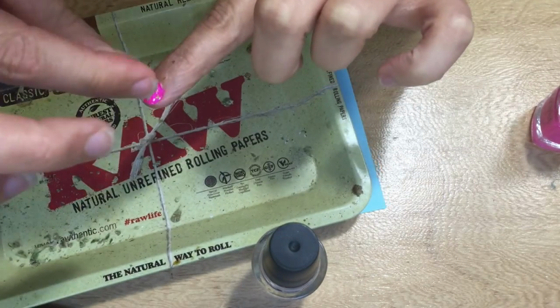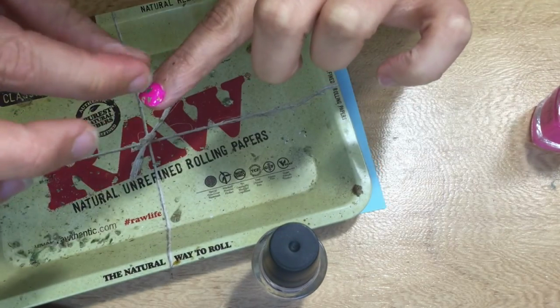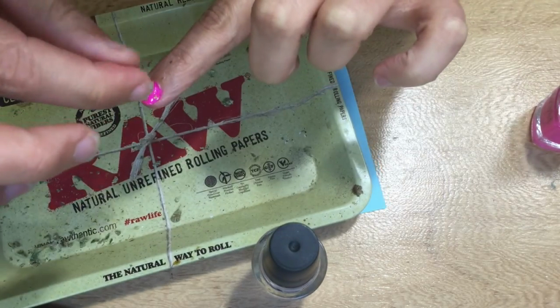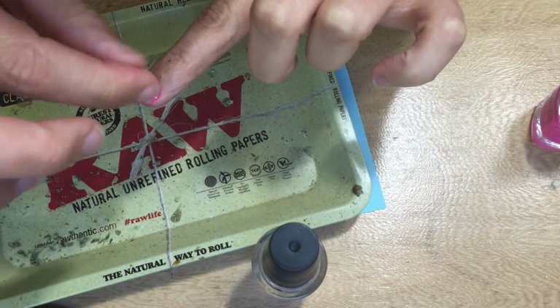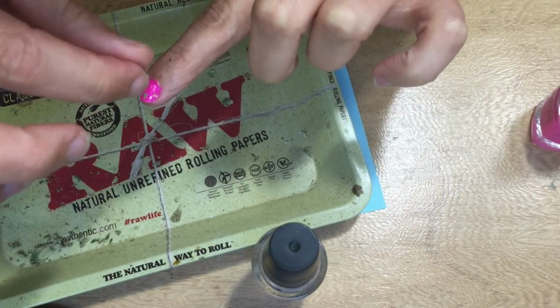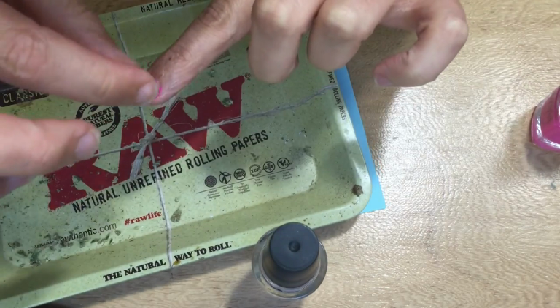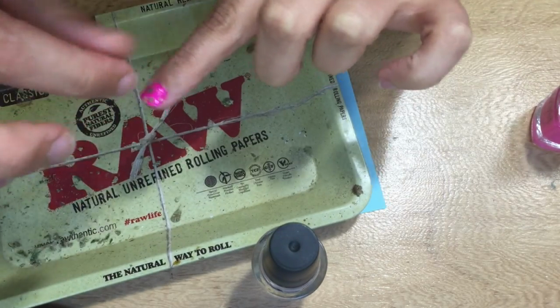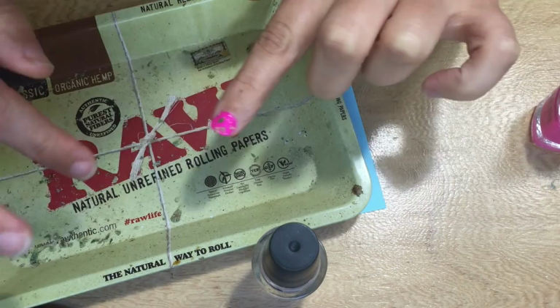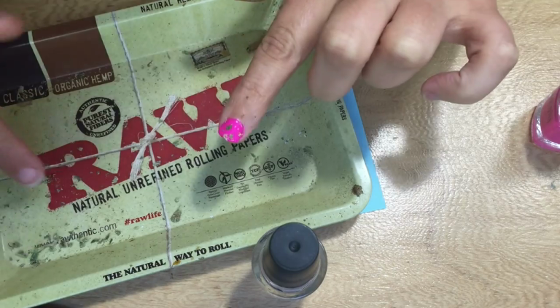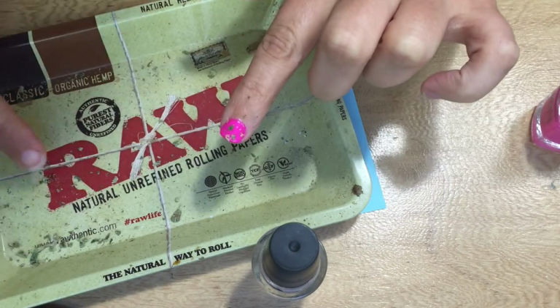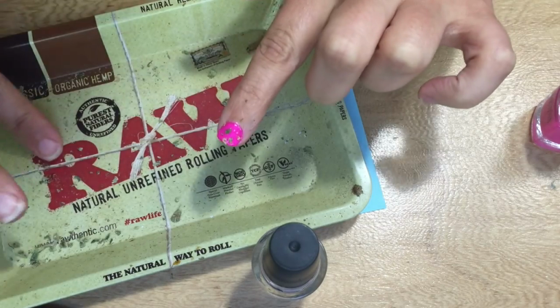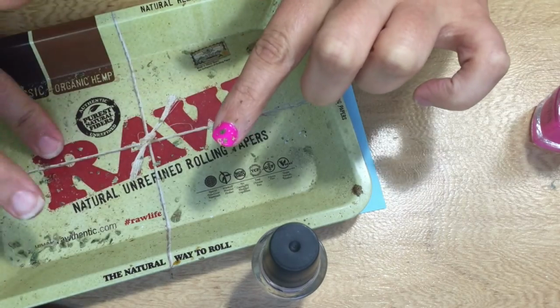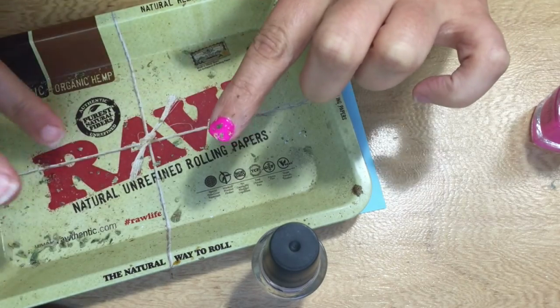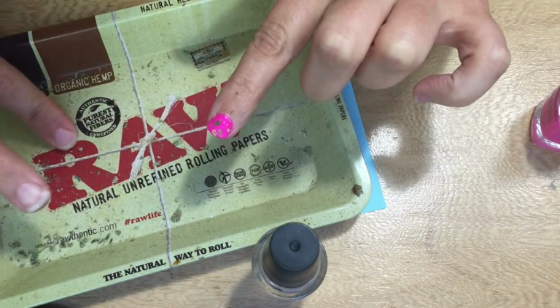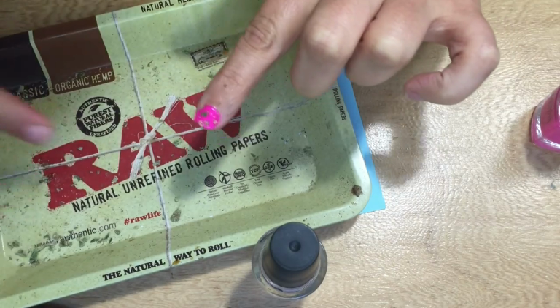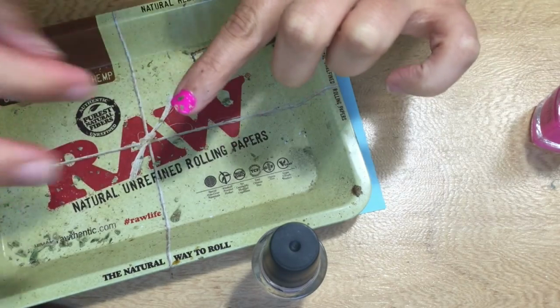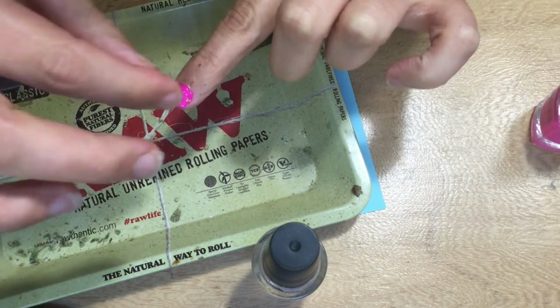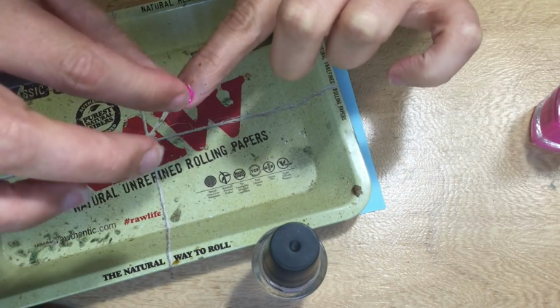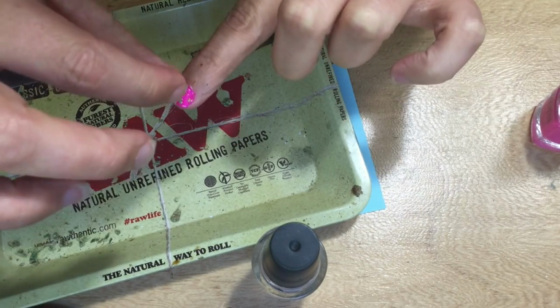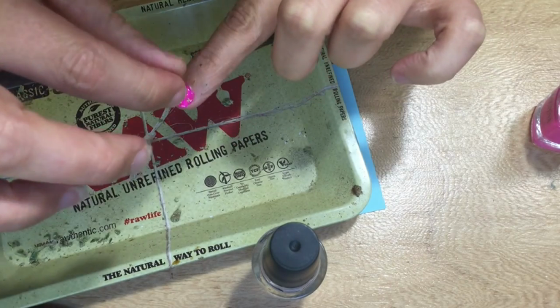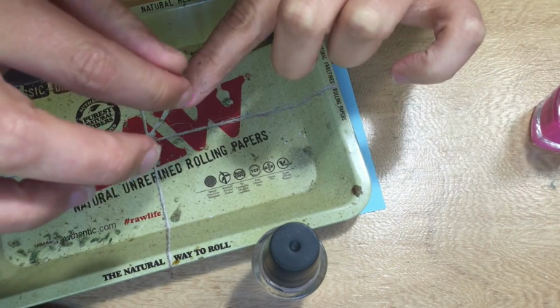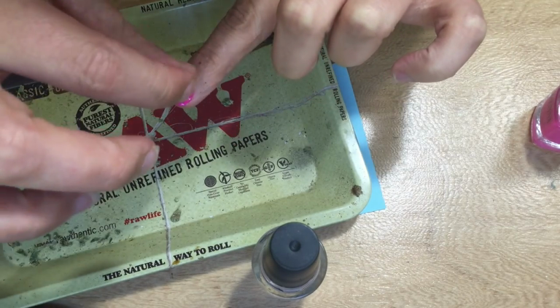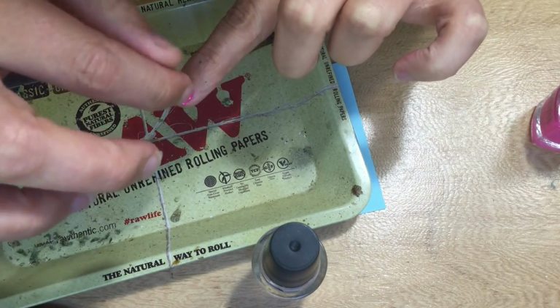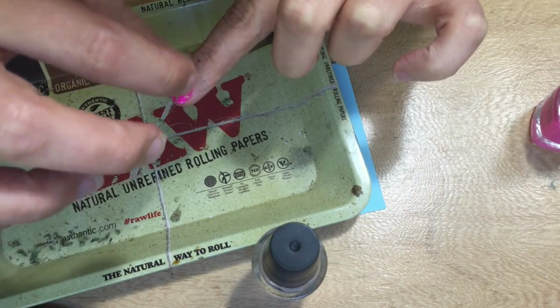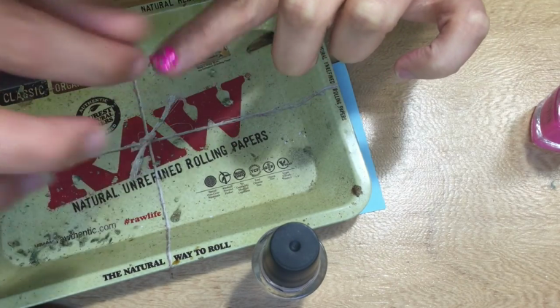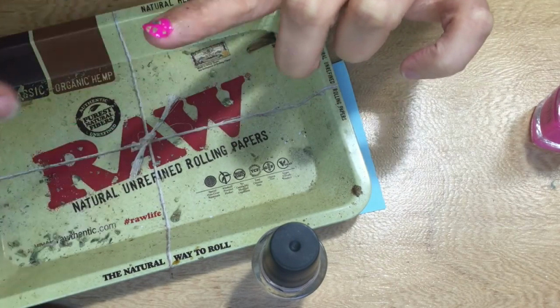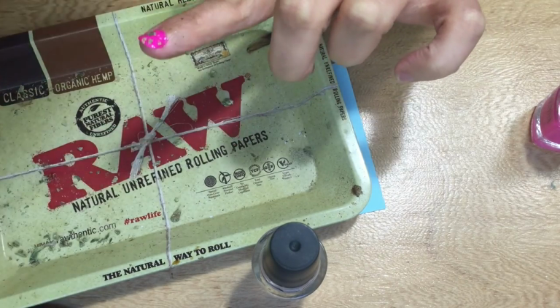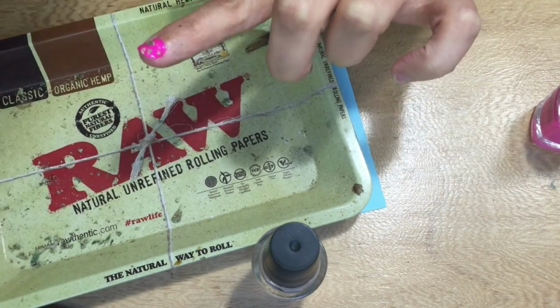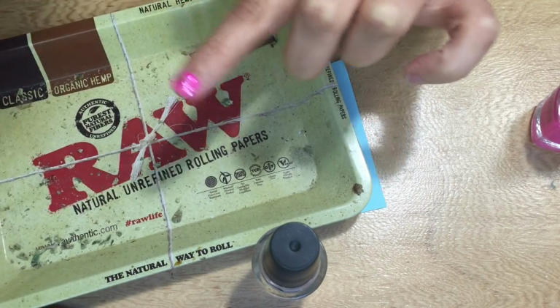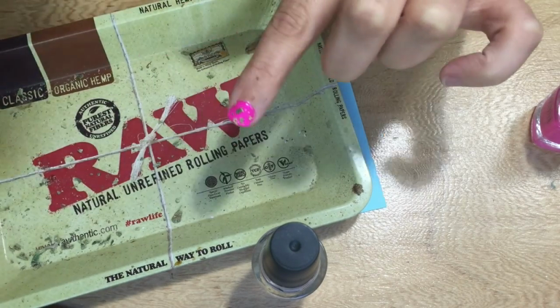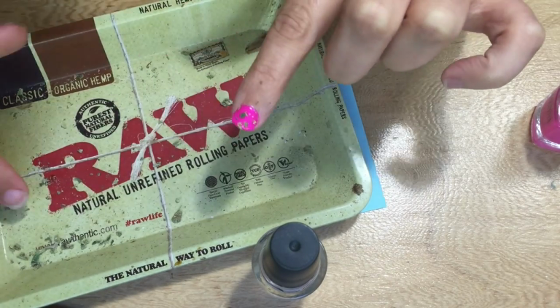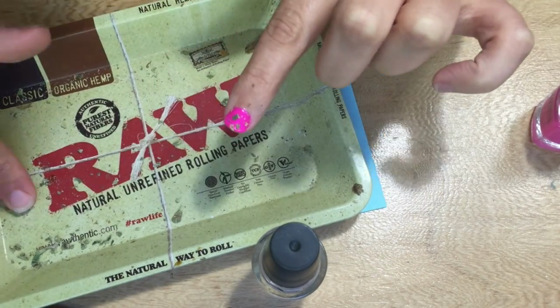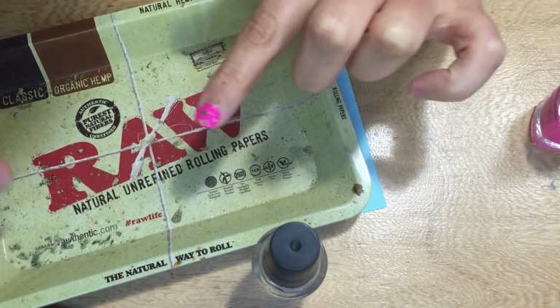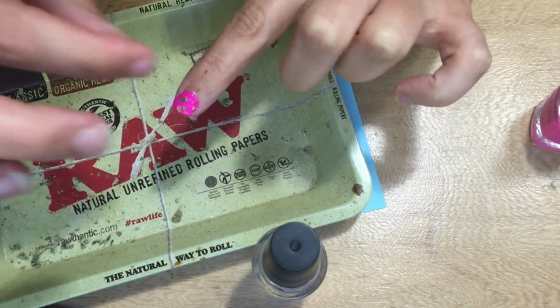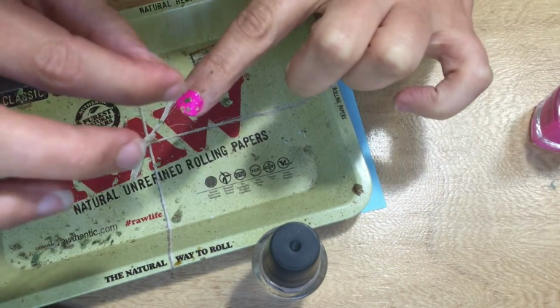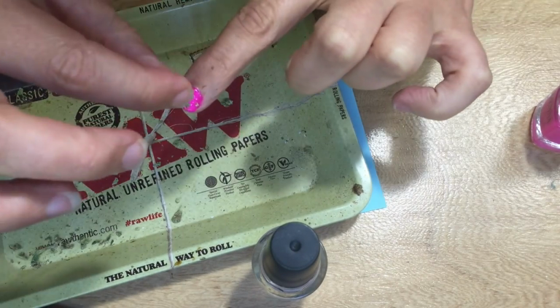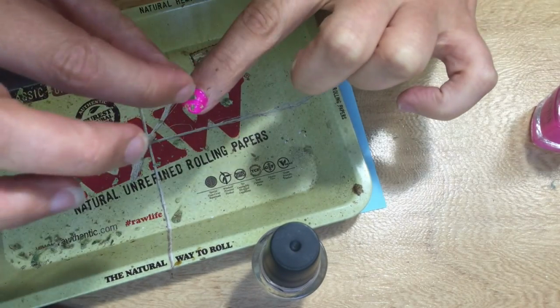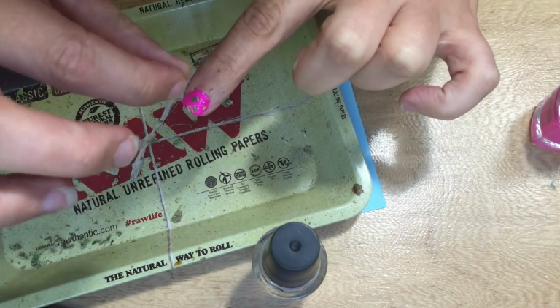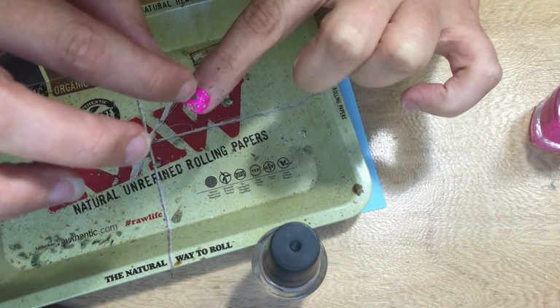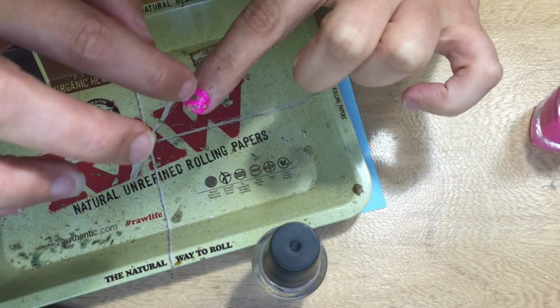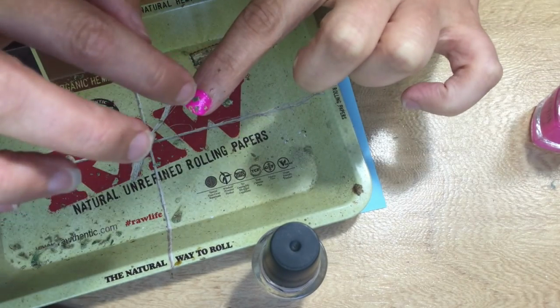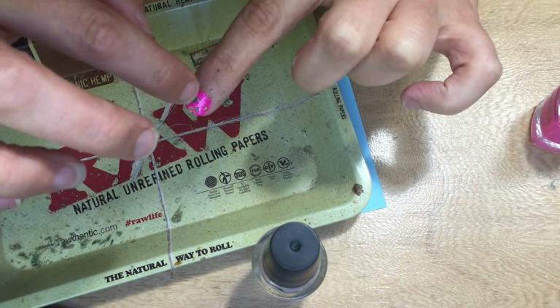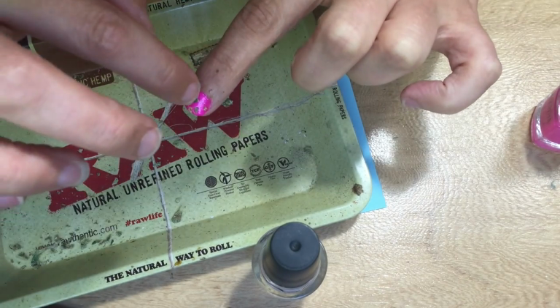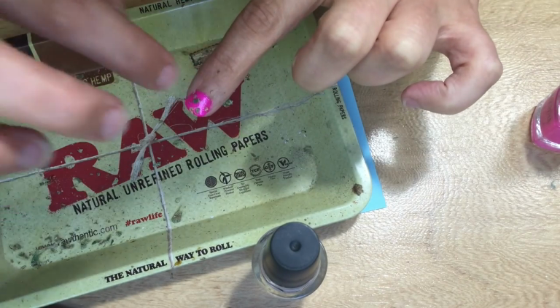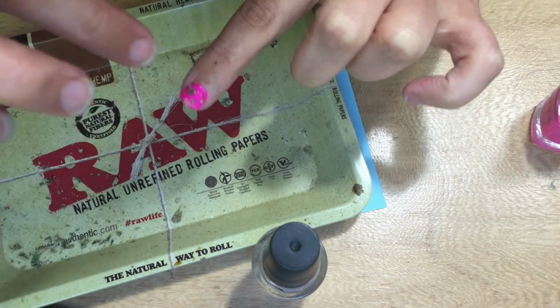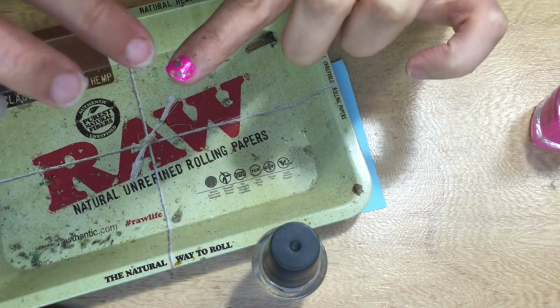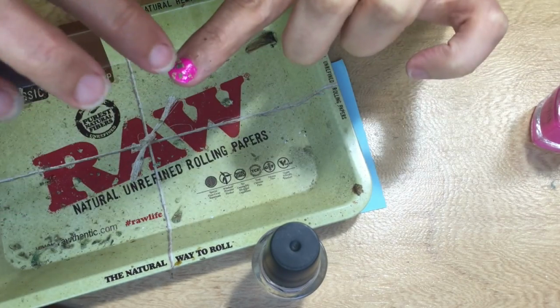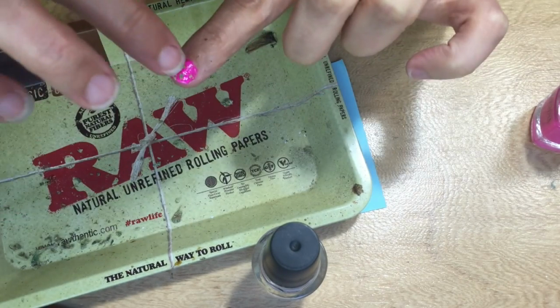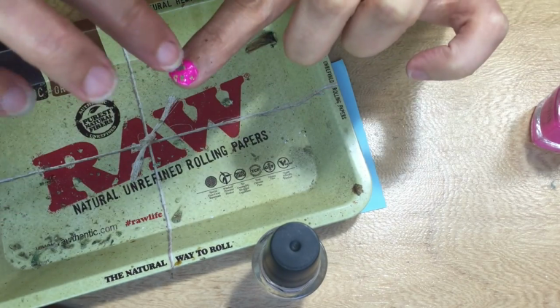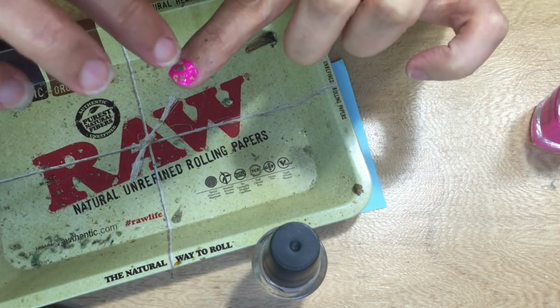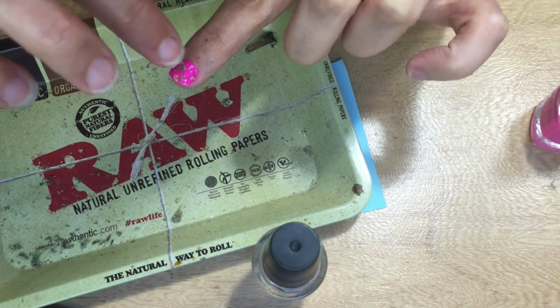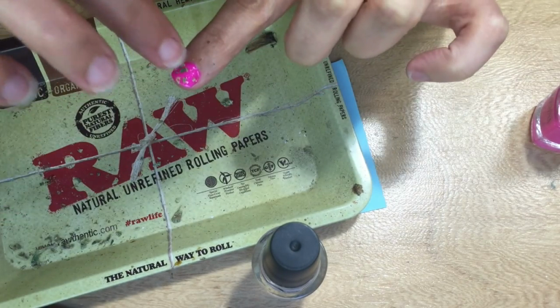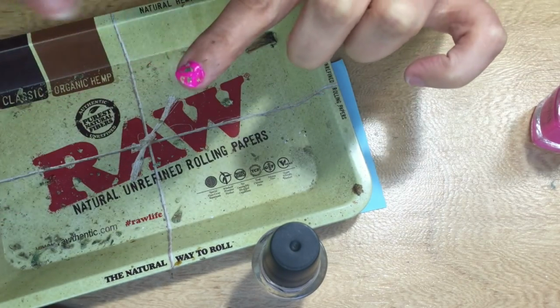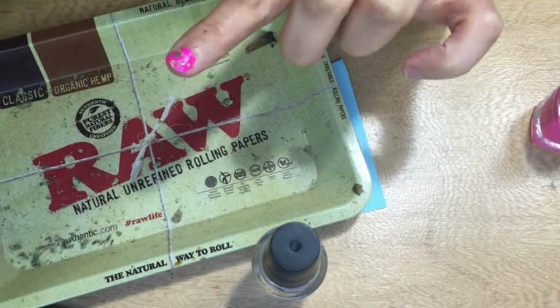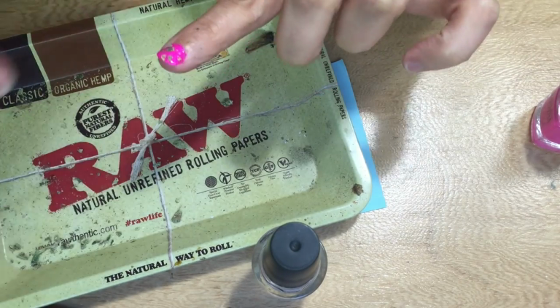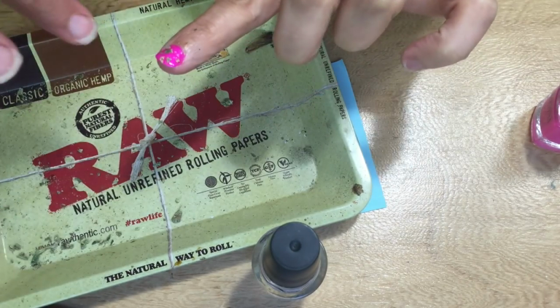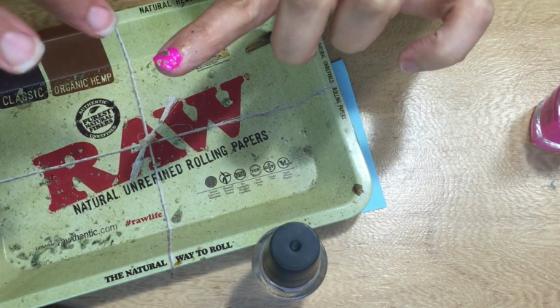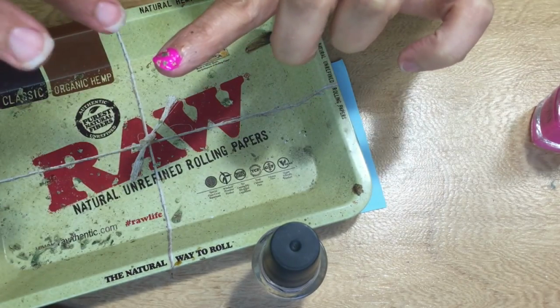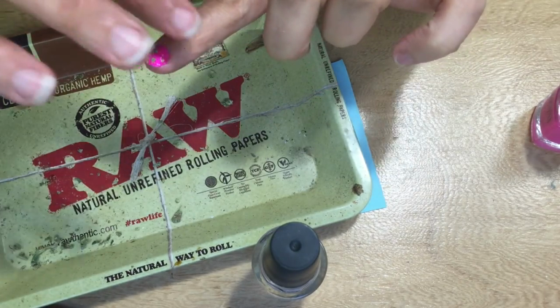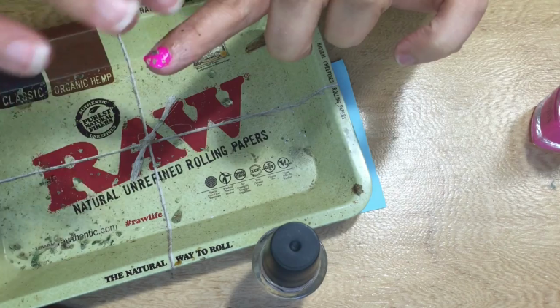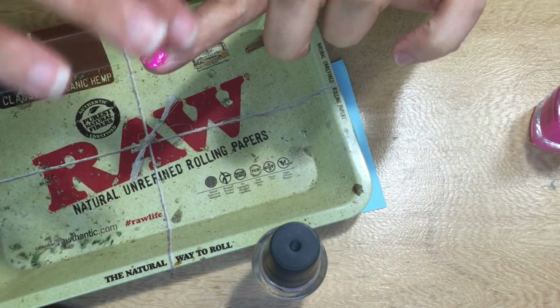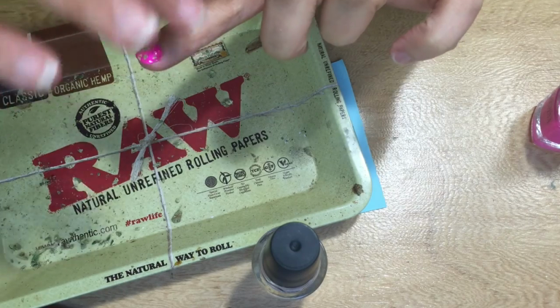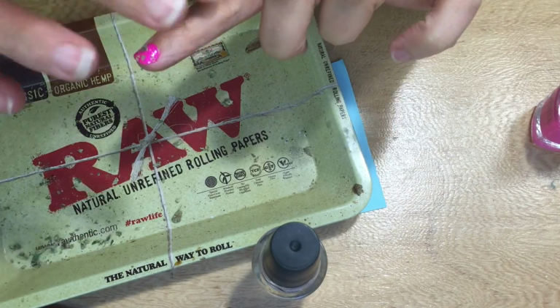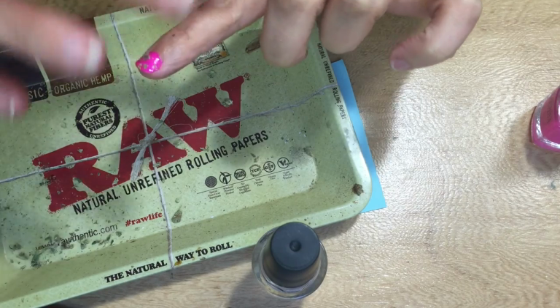I also picked up a little bit of blender hash that was on my tray and sprinkled it onto my nail as well.